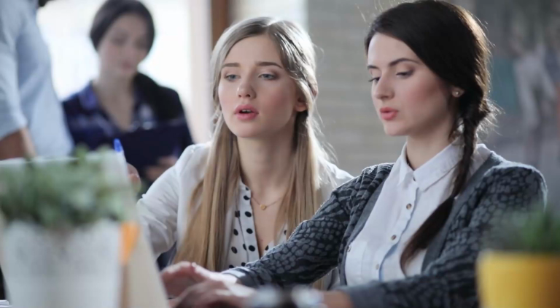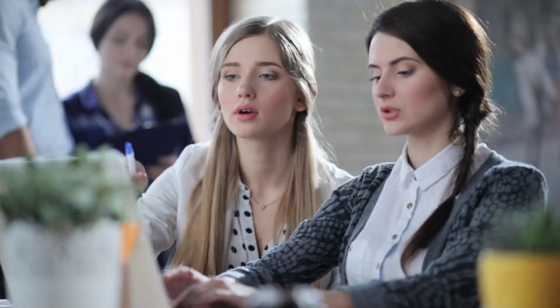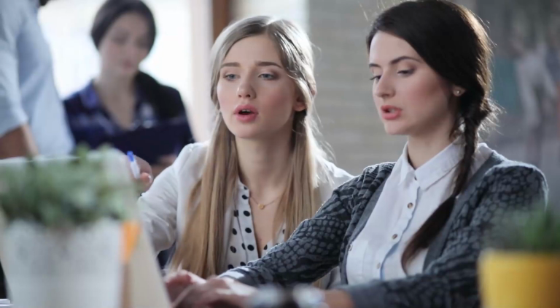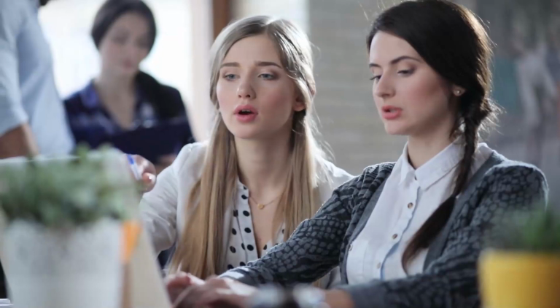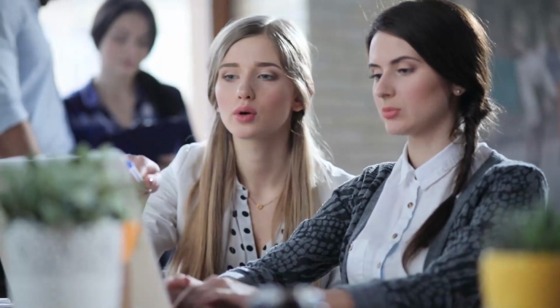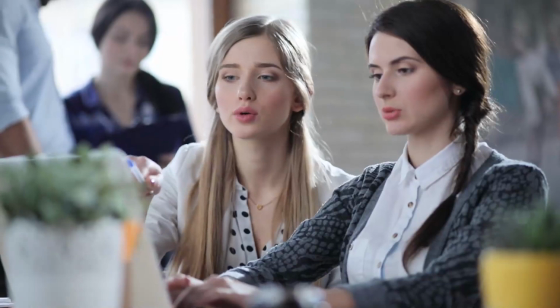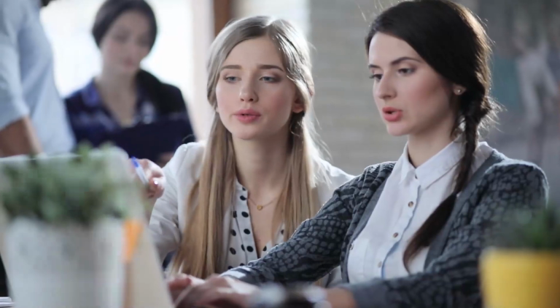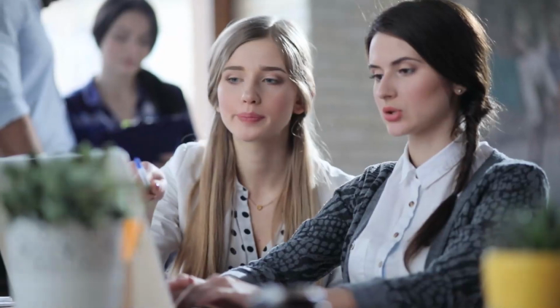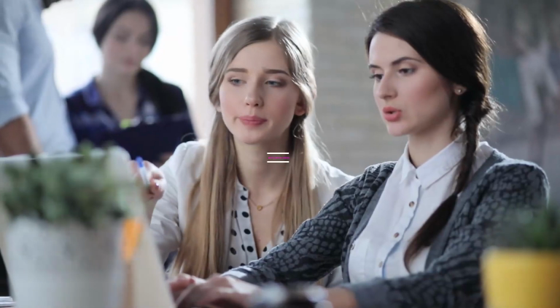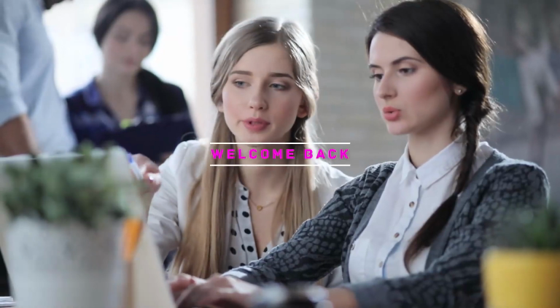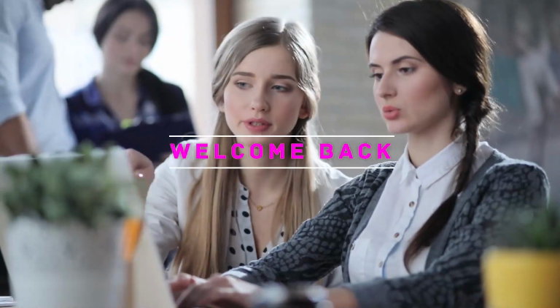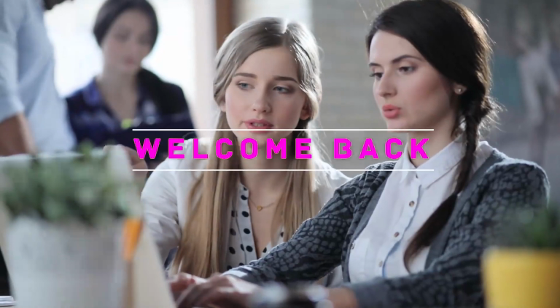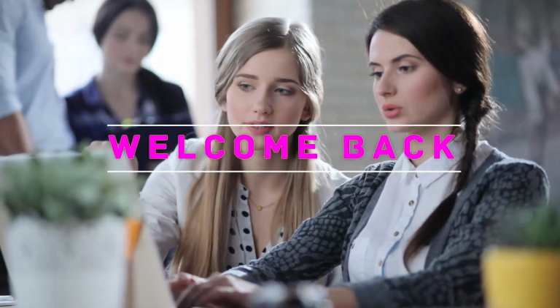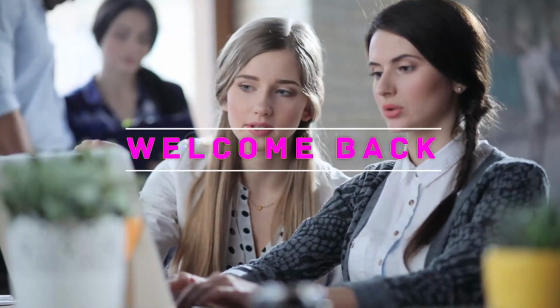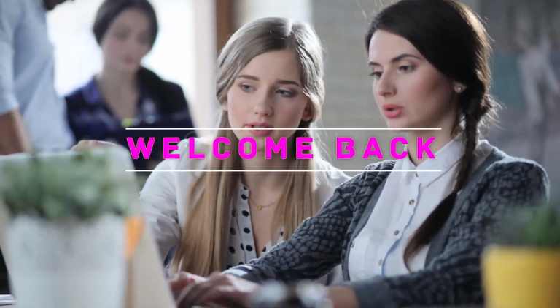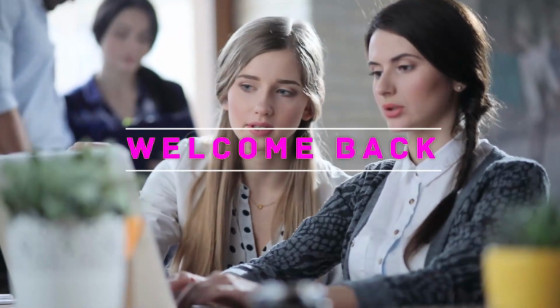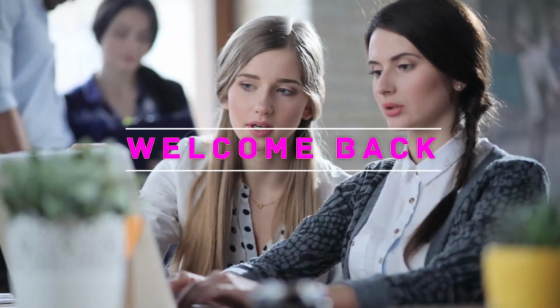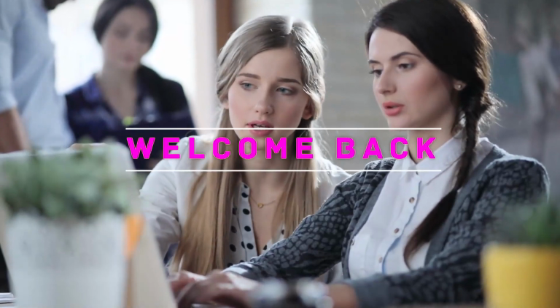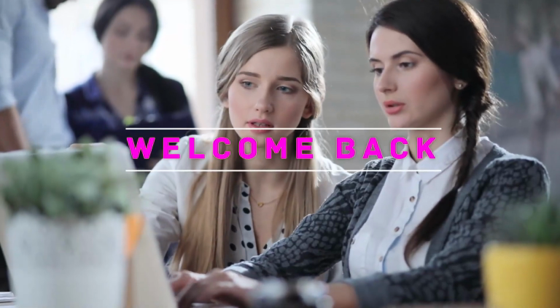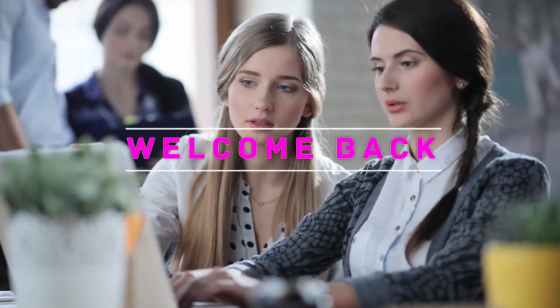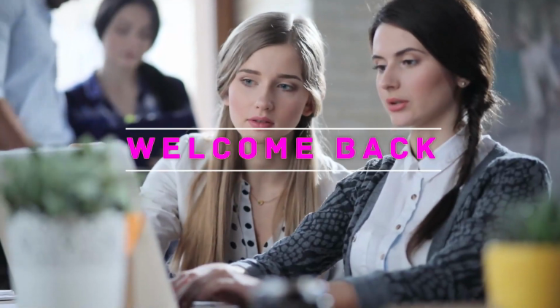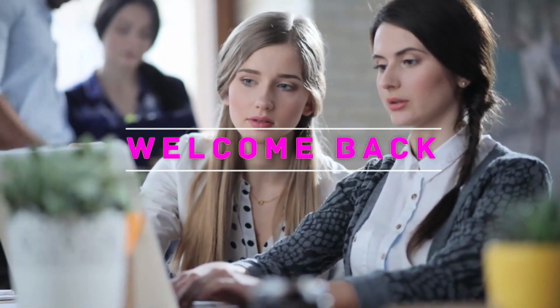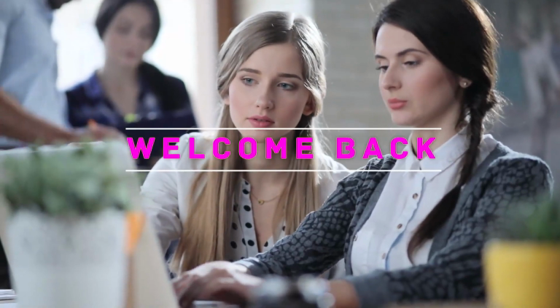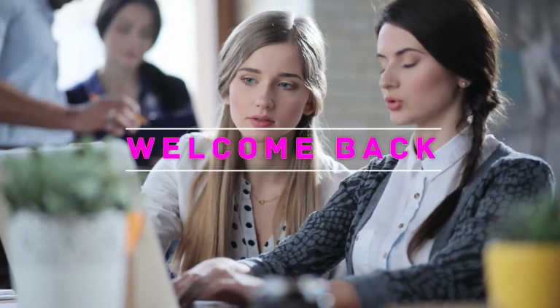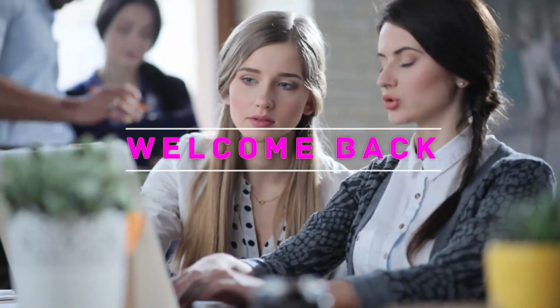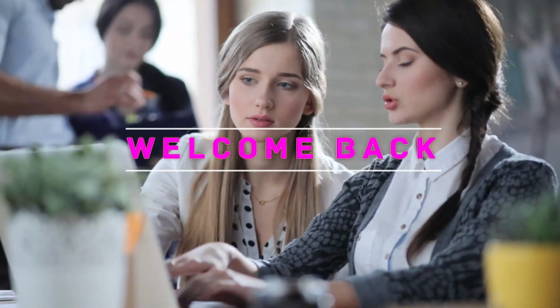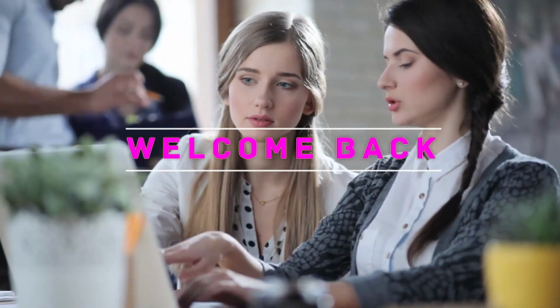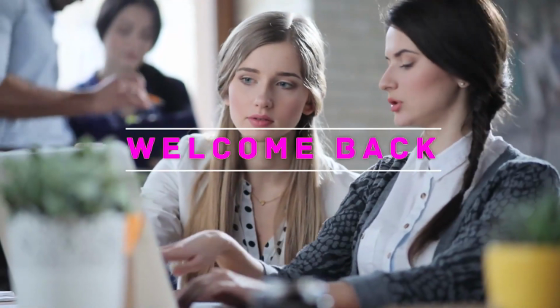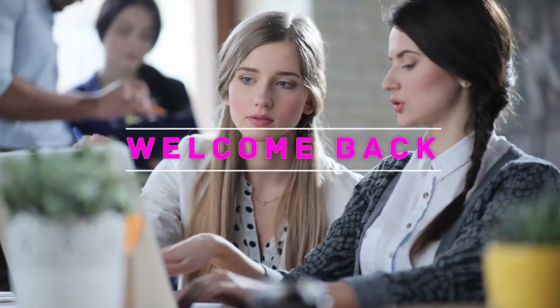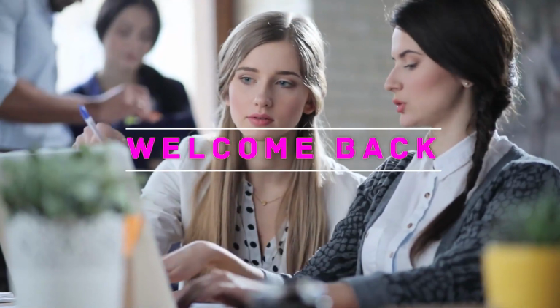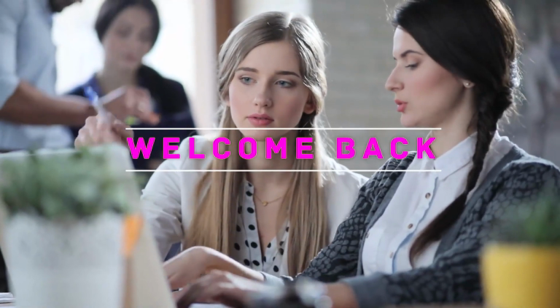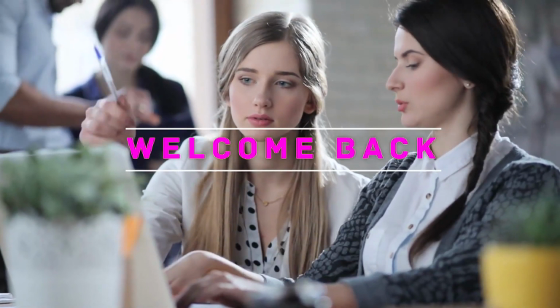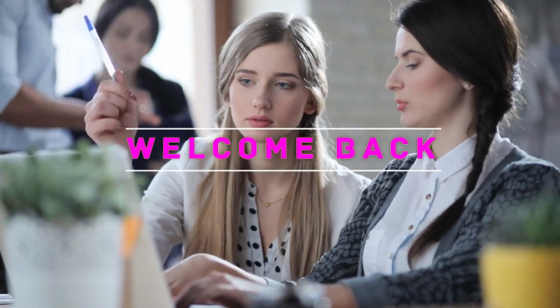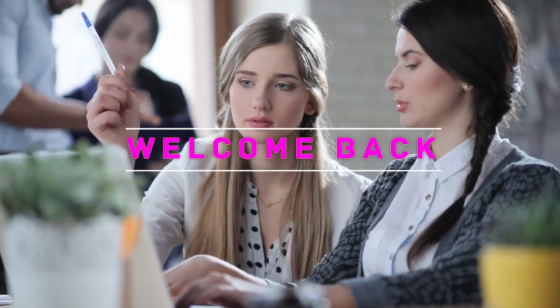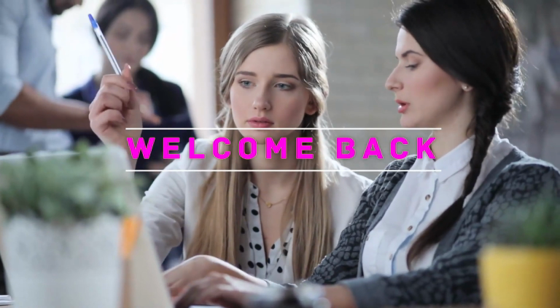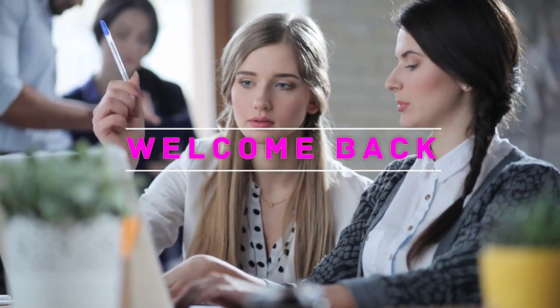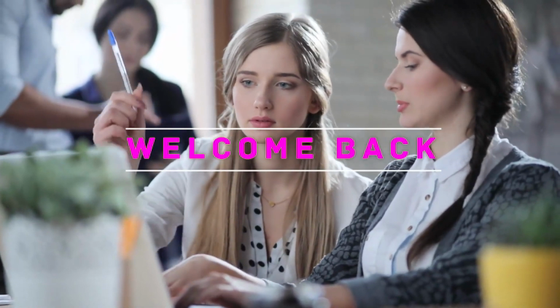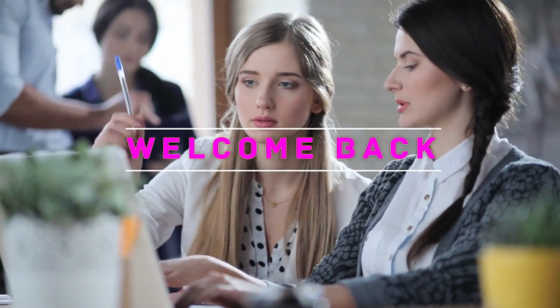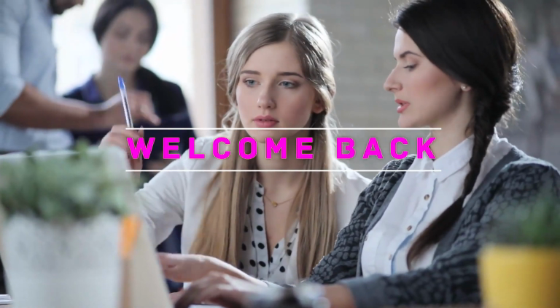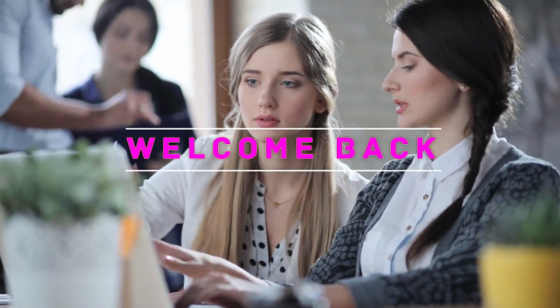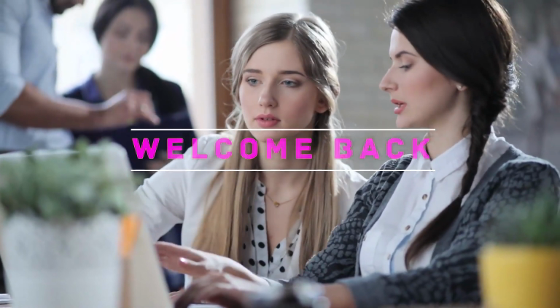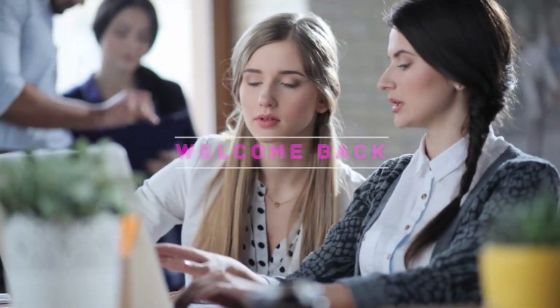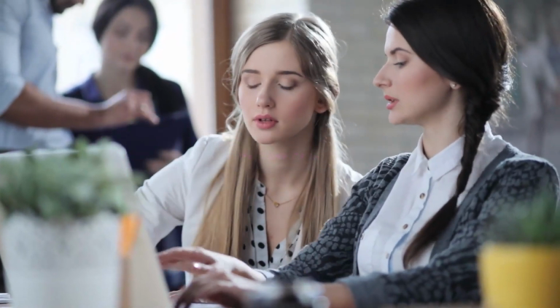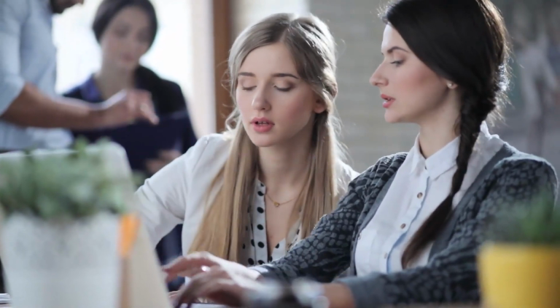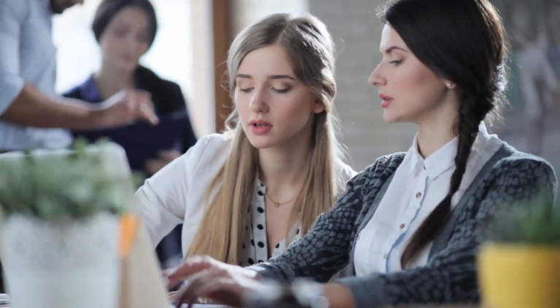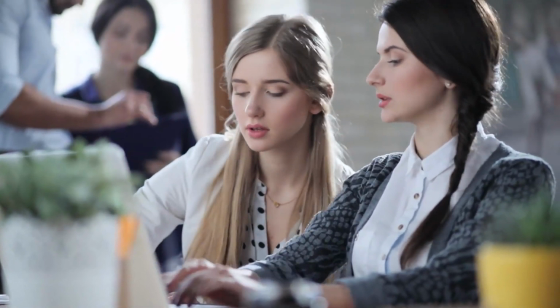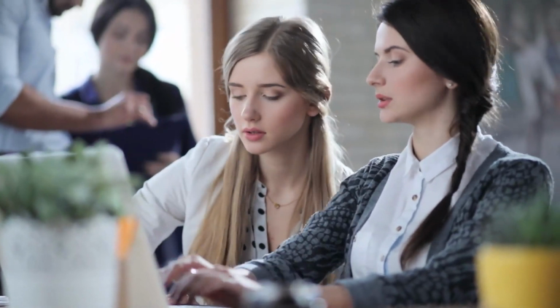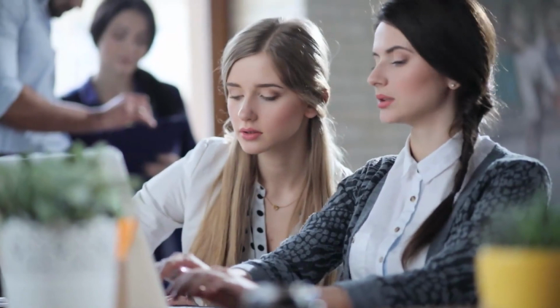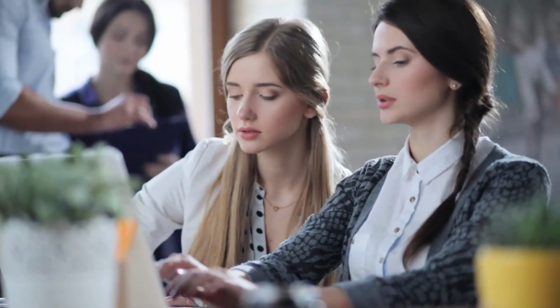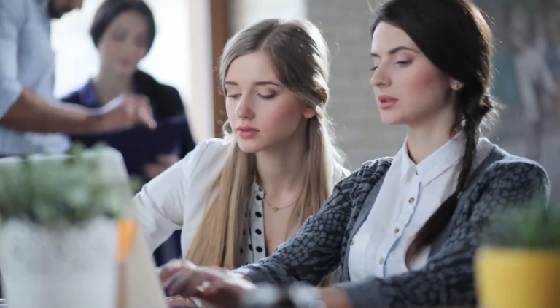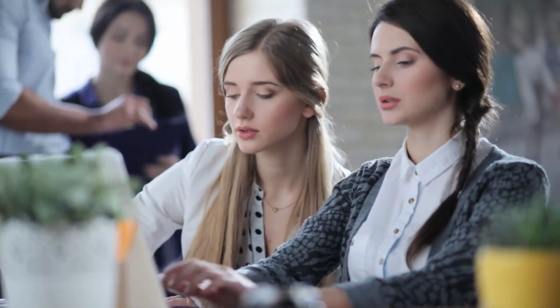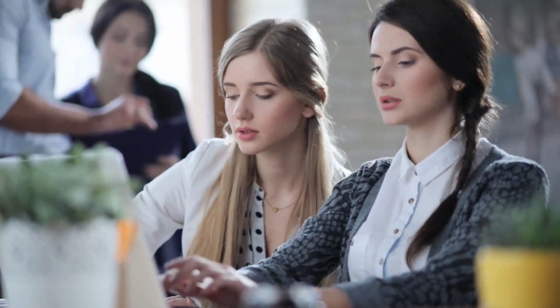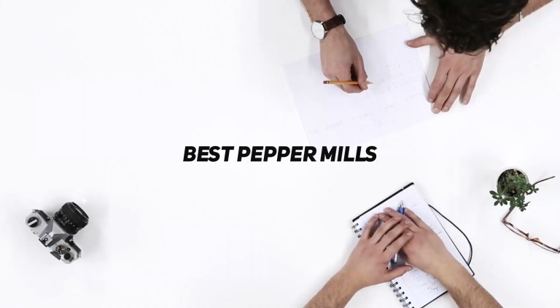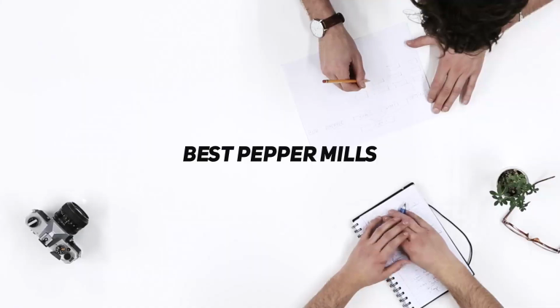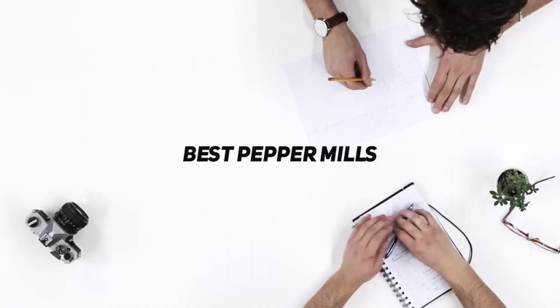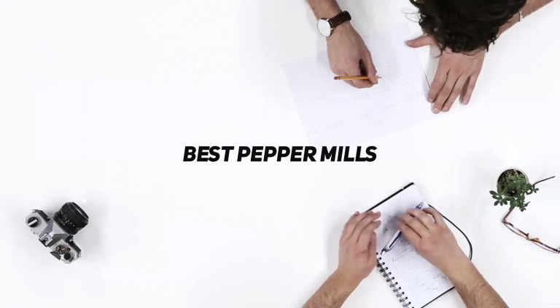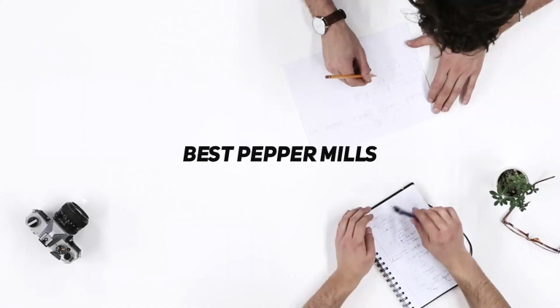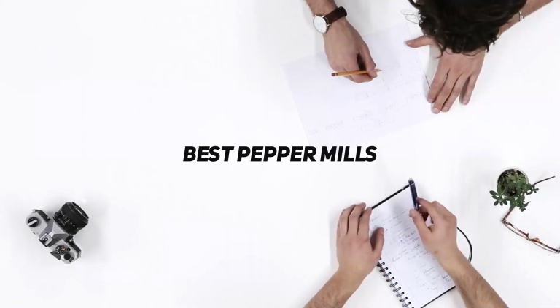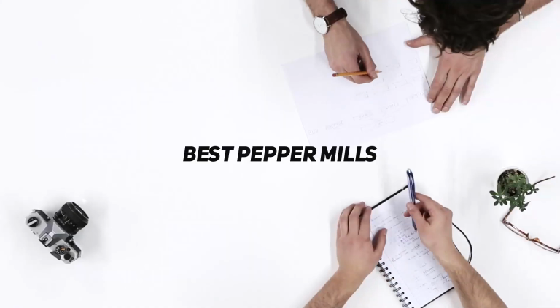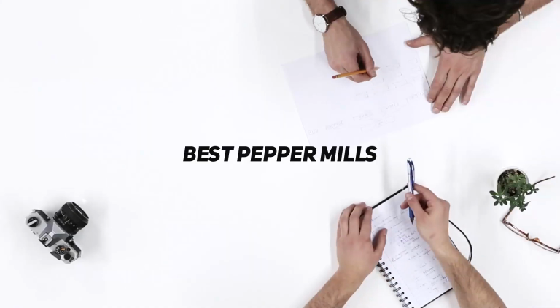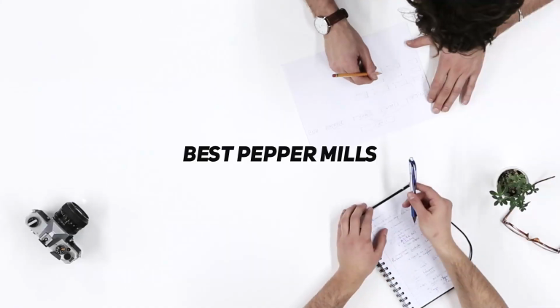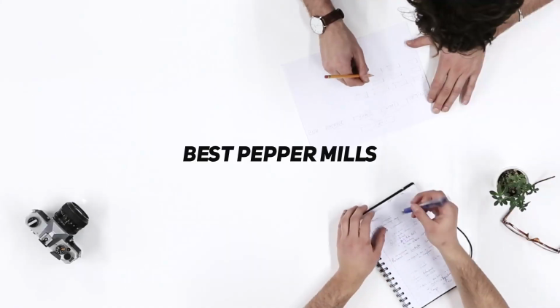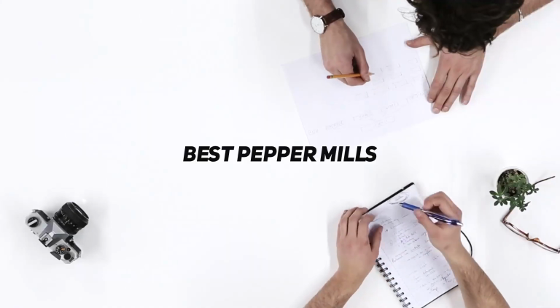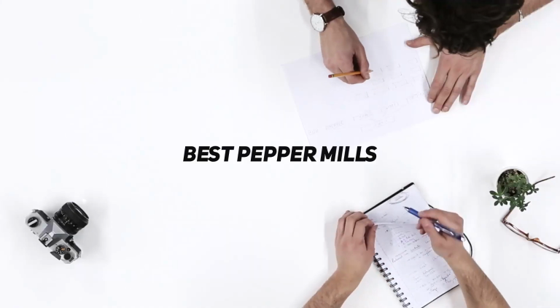Hey, welcome back to my channel. In this video, I'm going to talk about the top five best pepper mills.